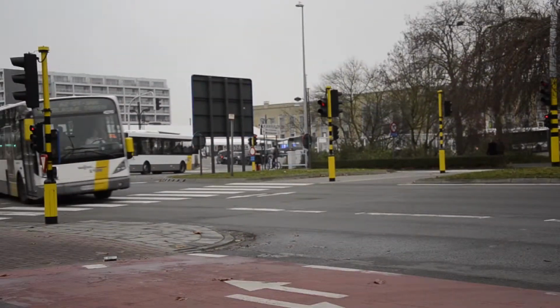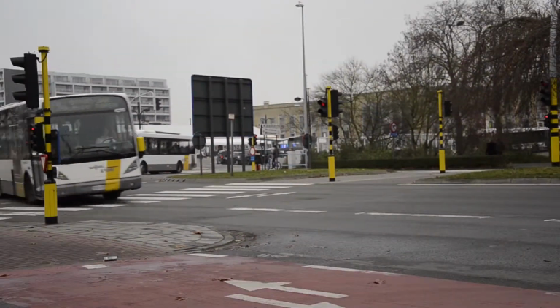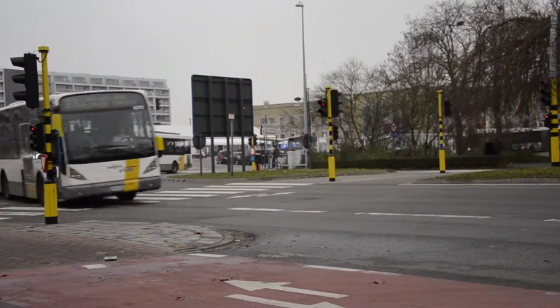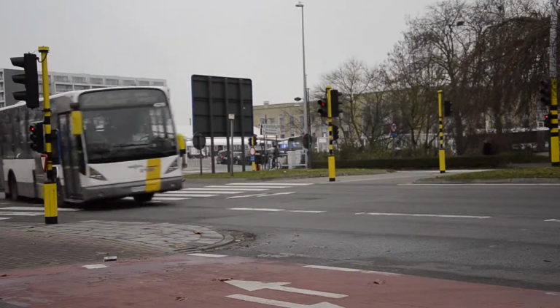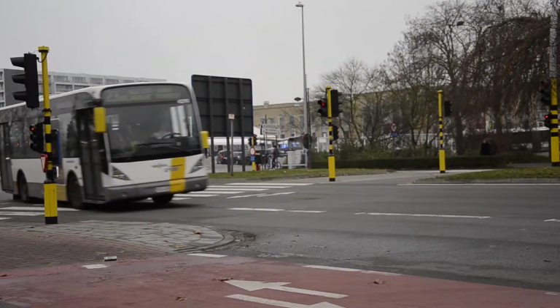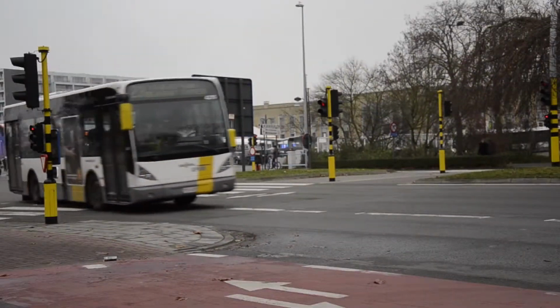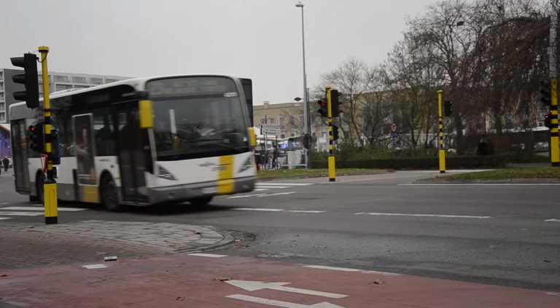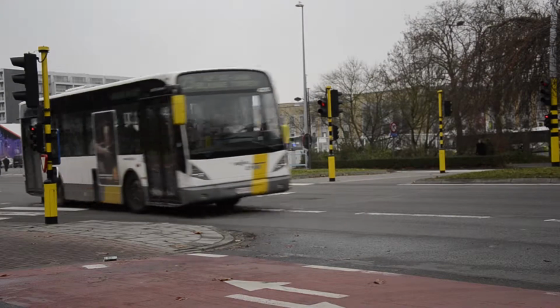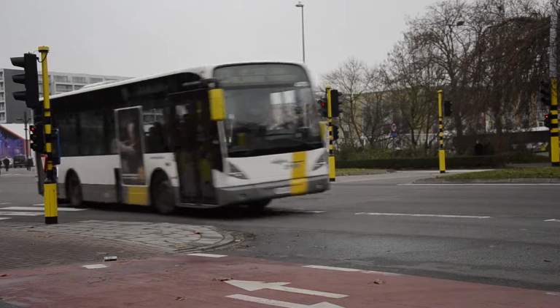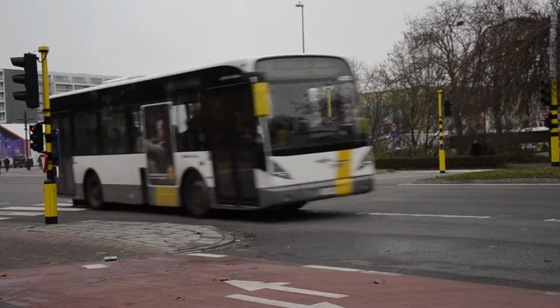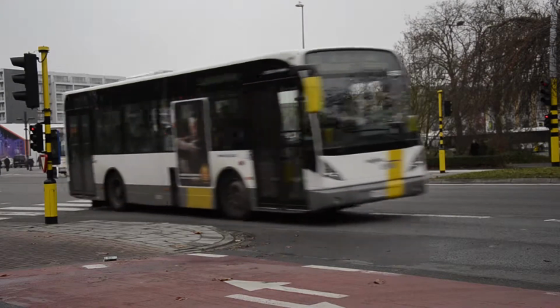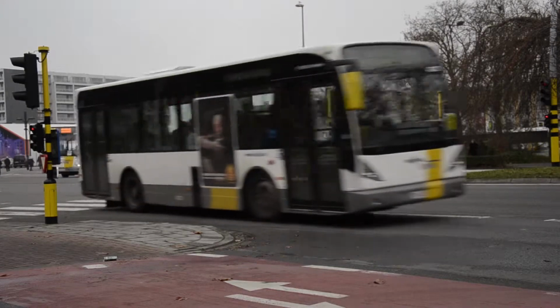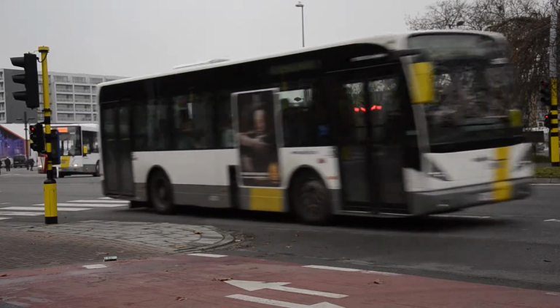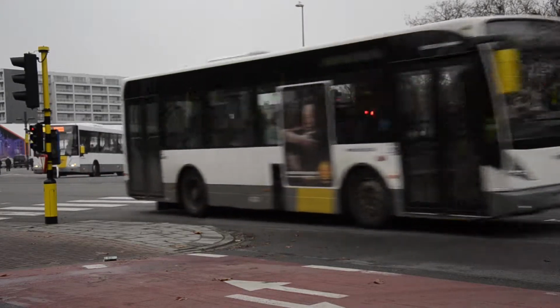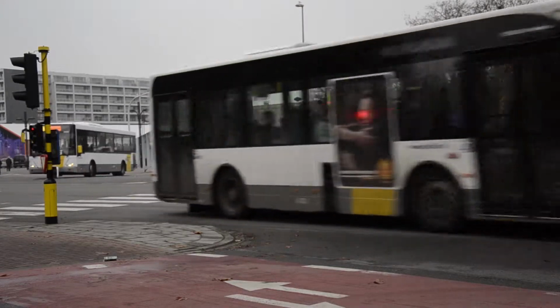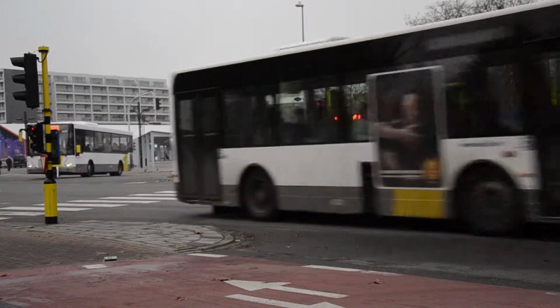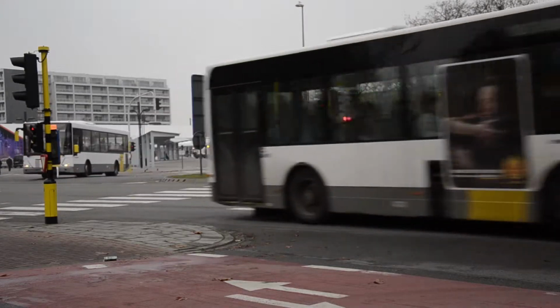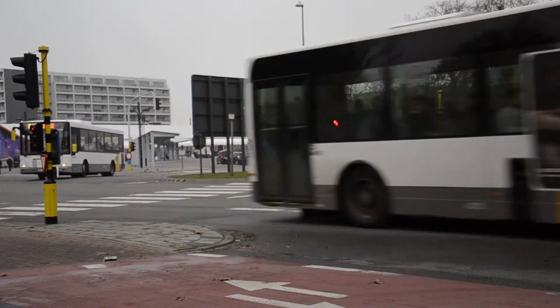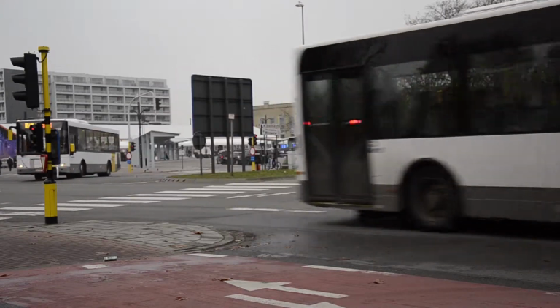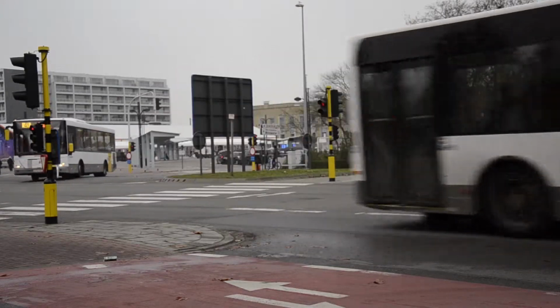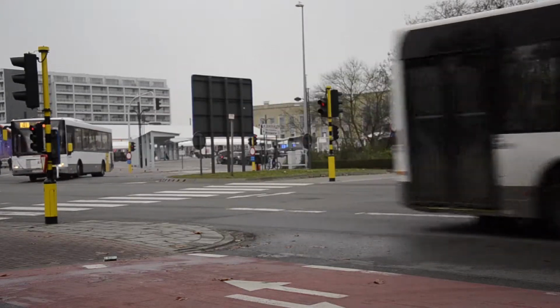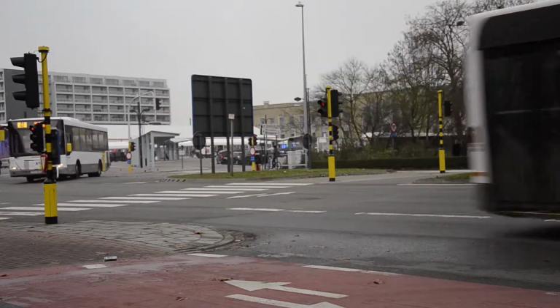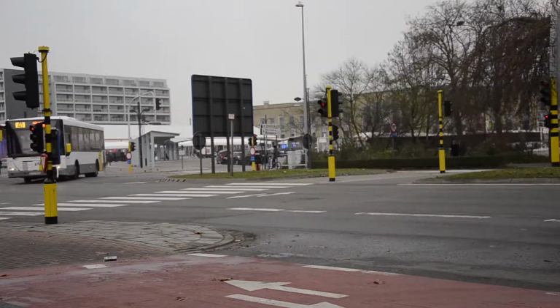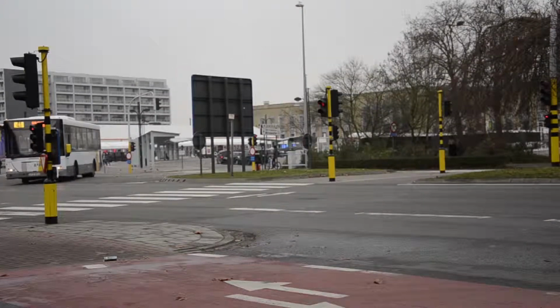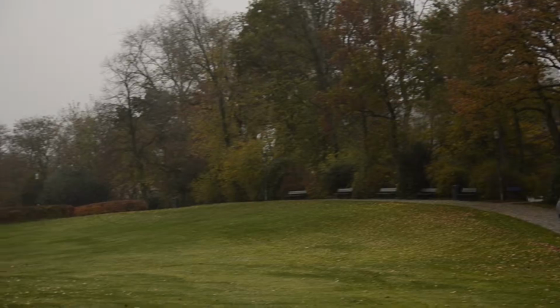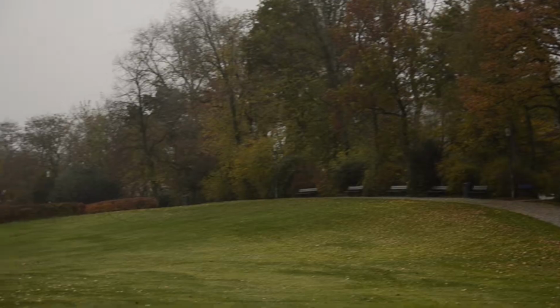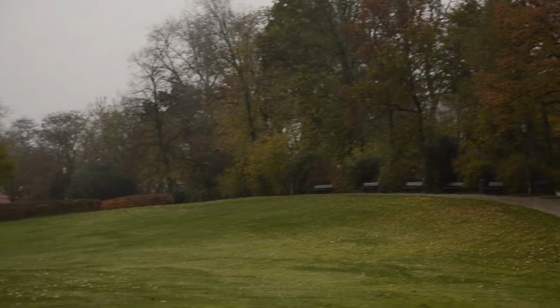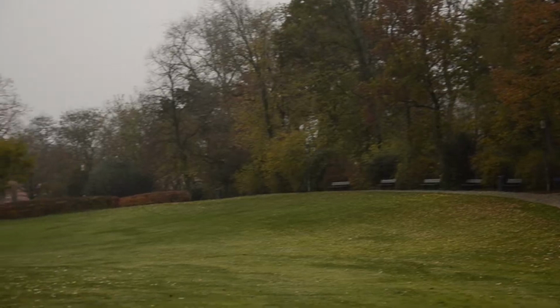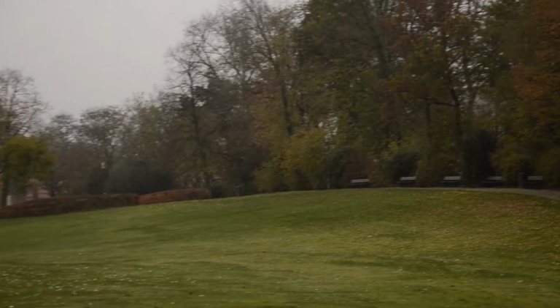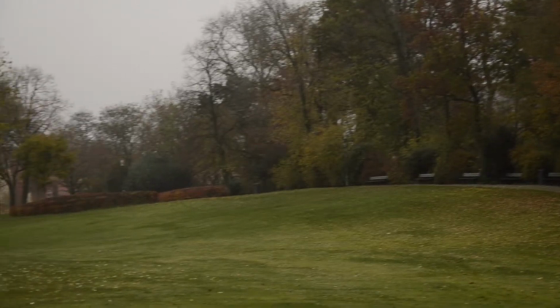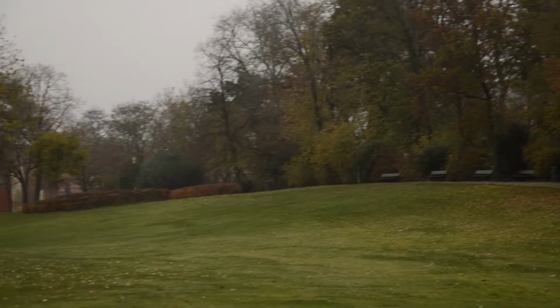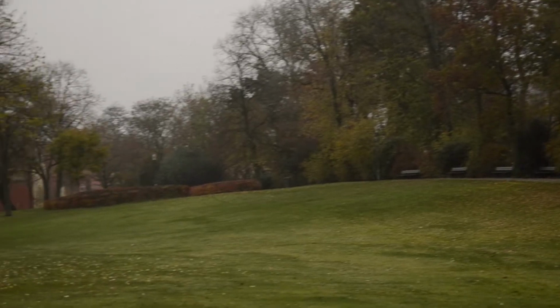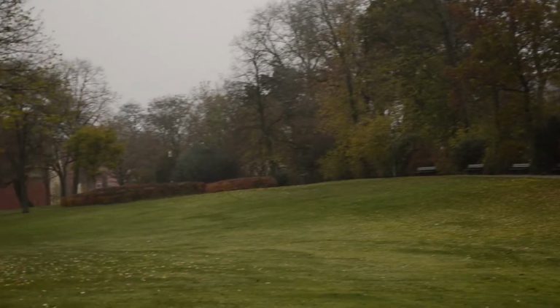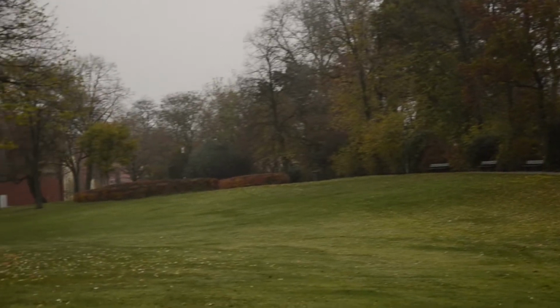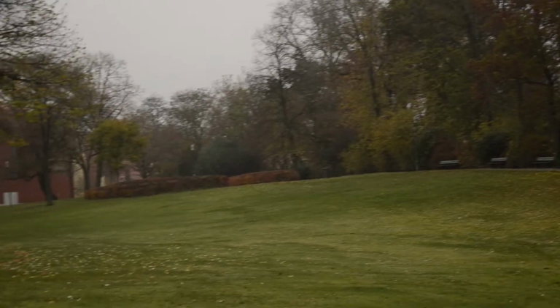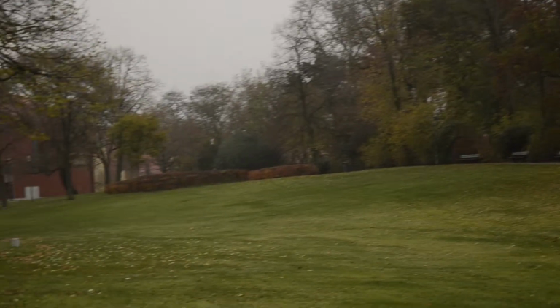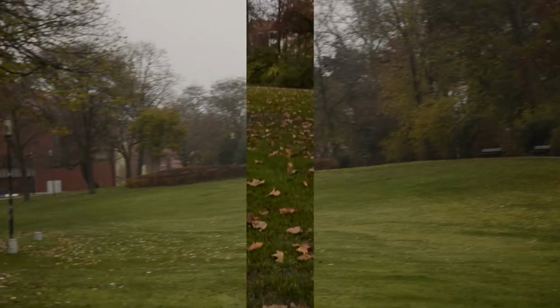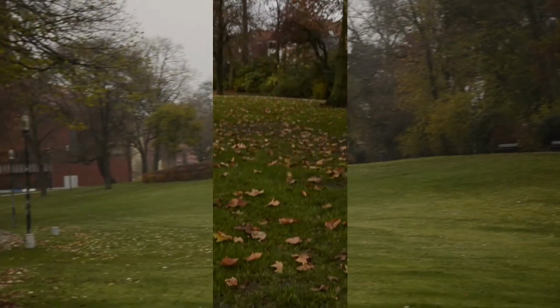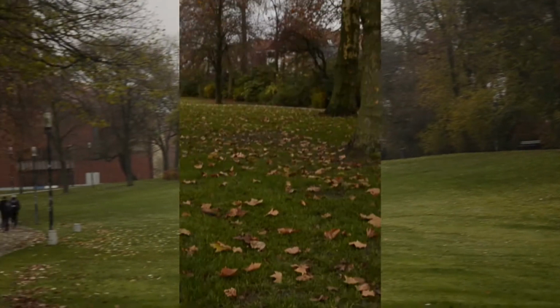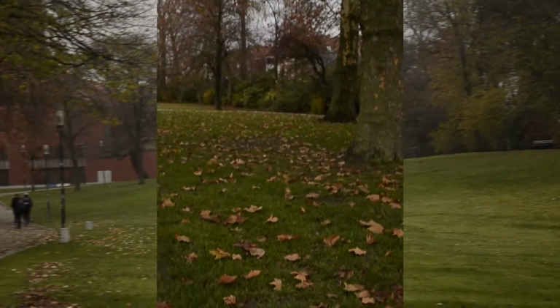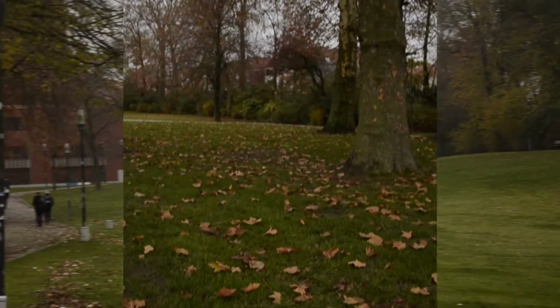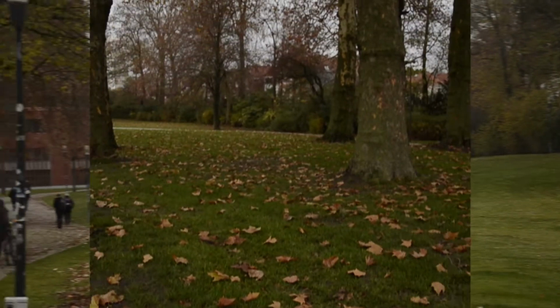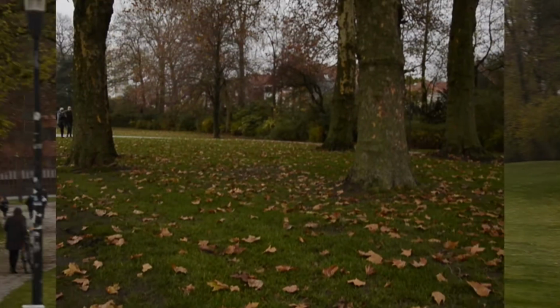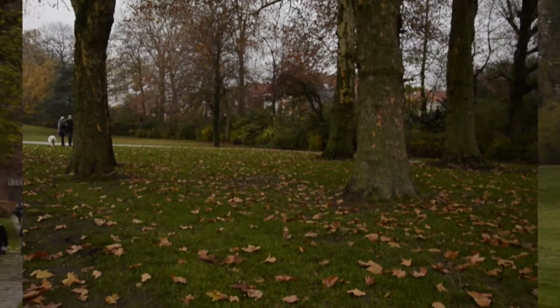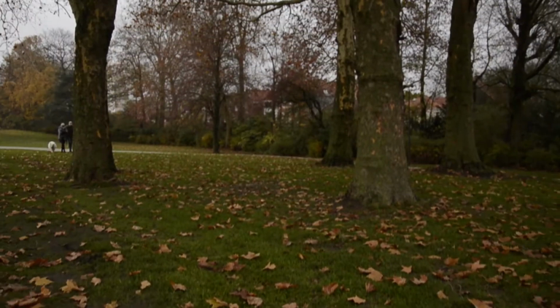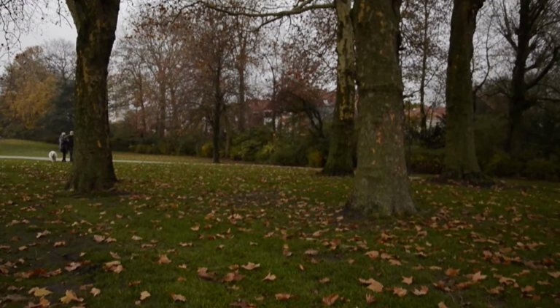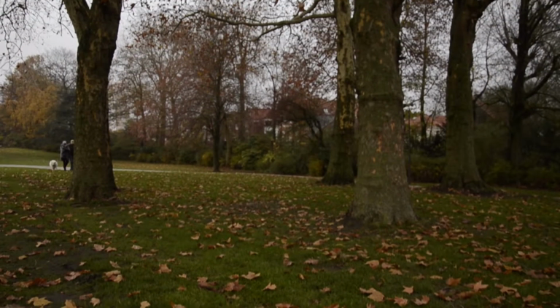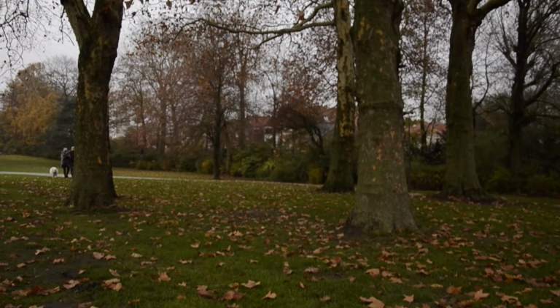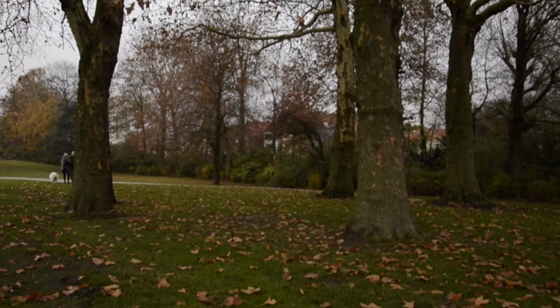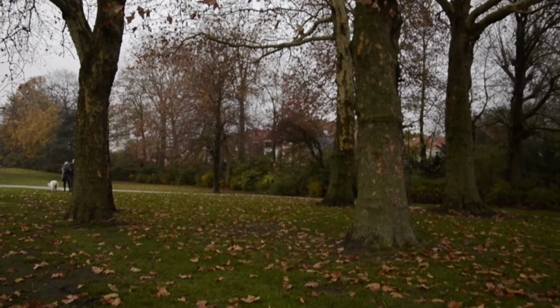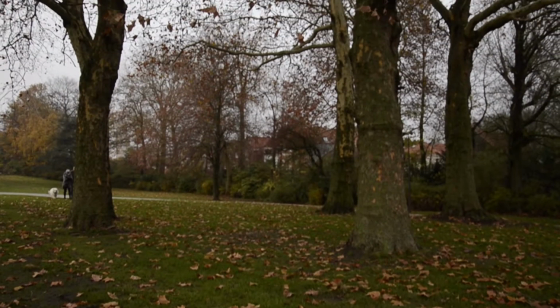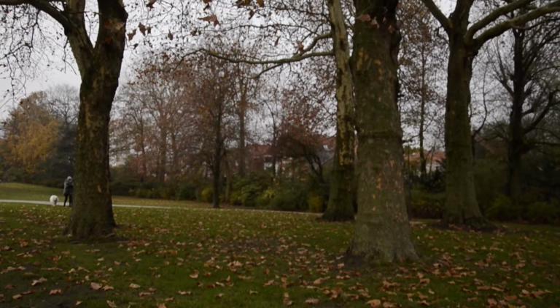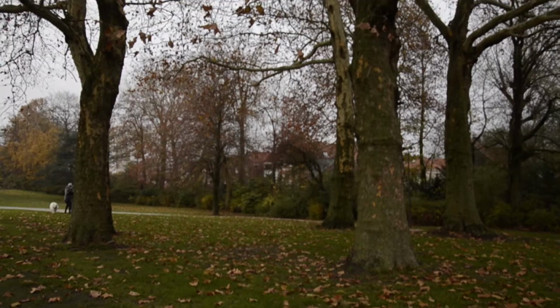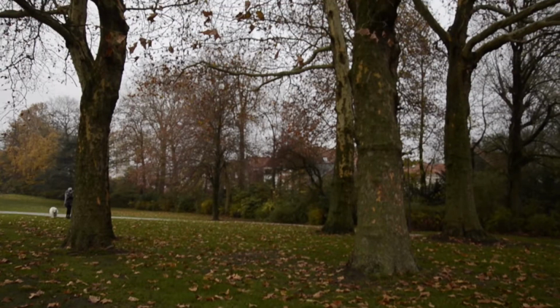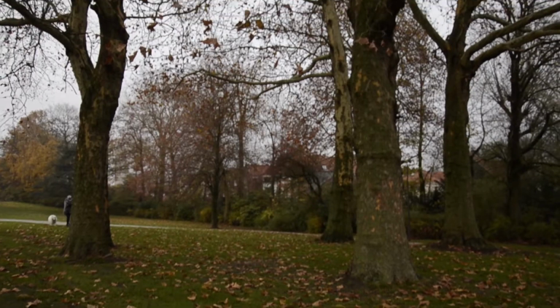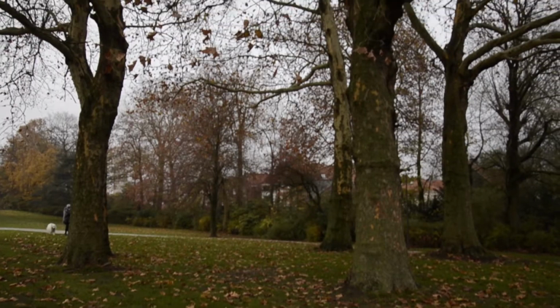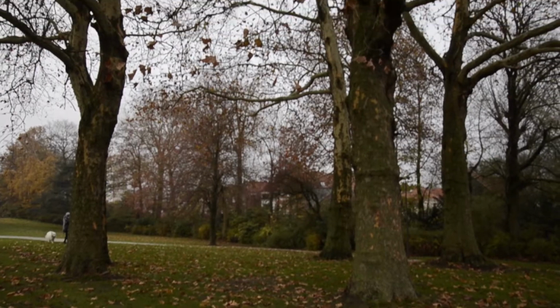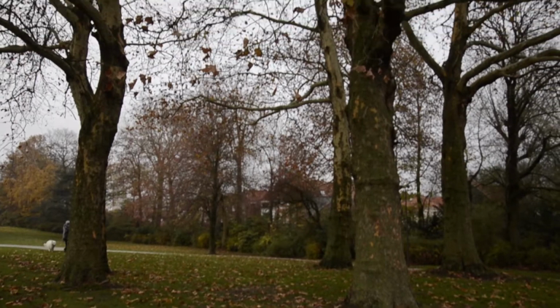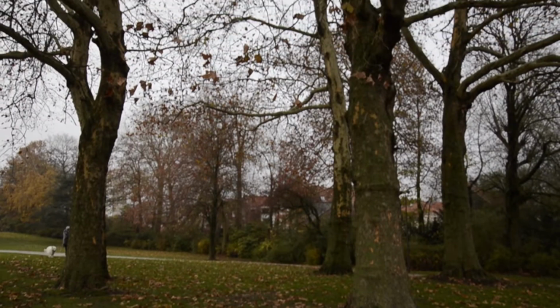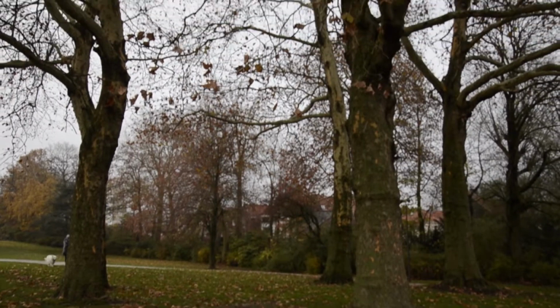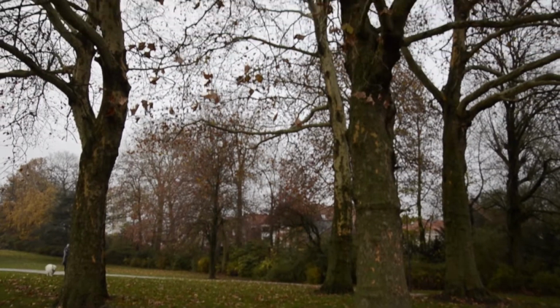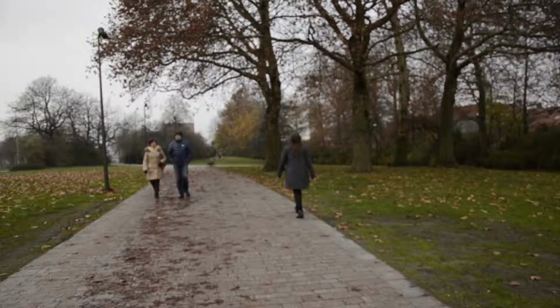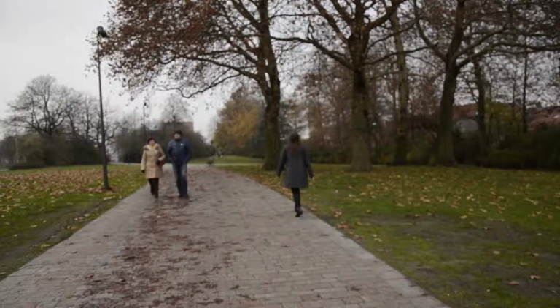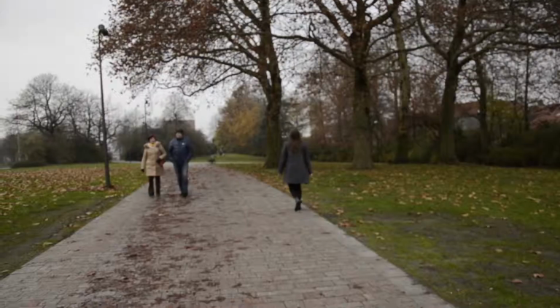This park is a connection between the train station and 't Zand. A 10-minute walk is all it takes to get to the city center.